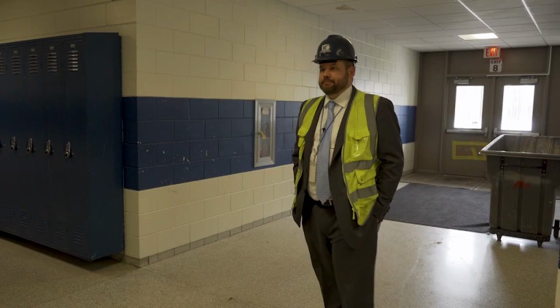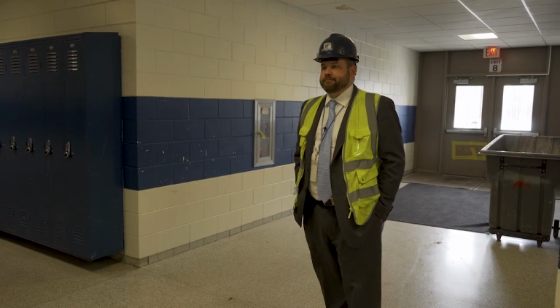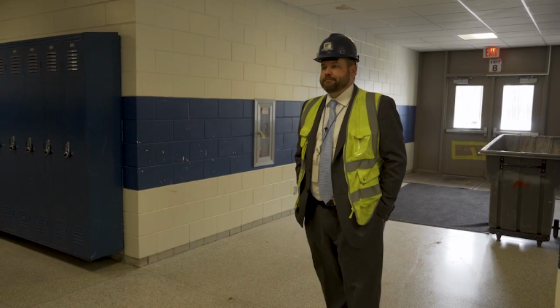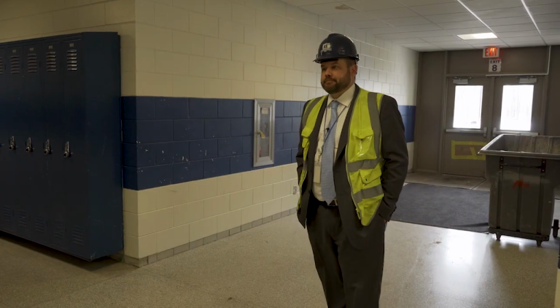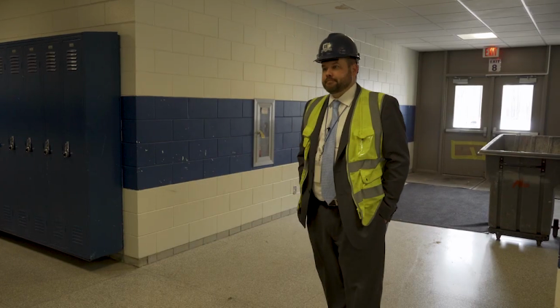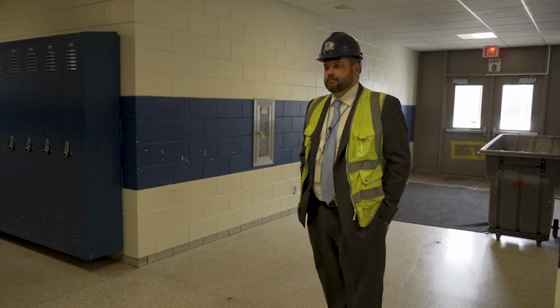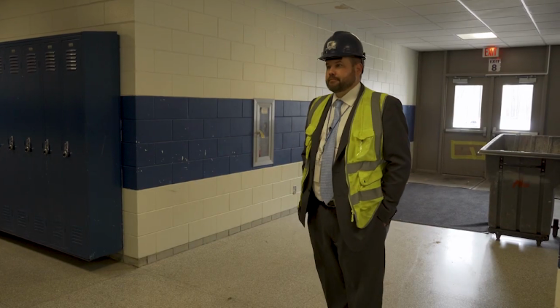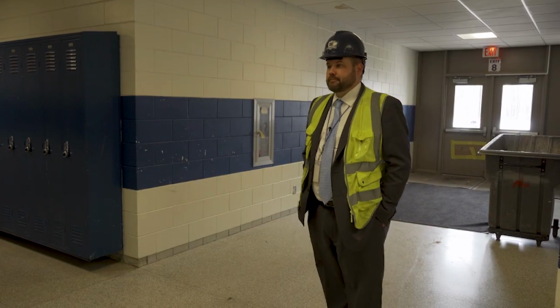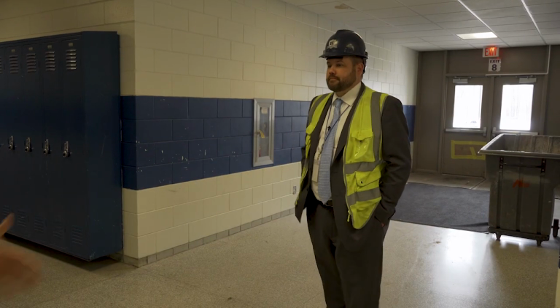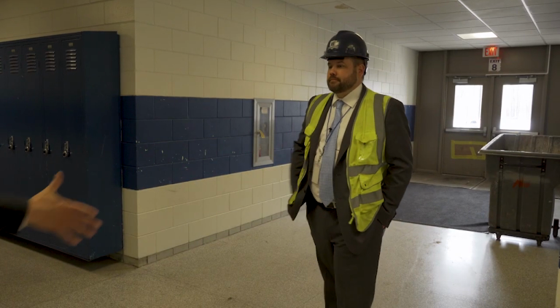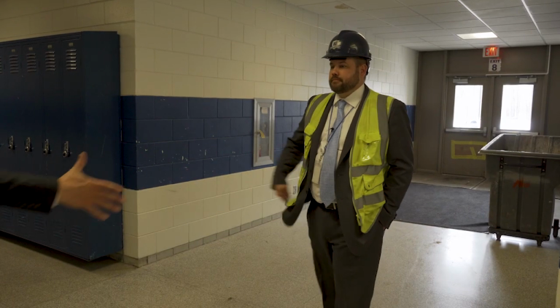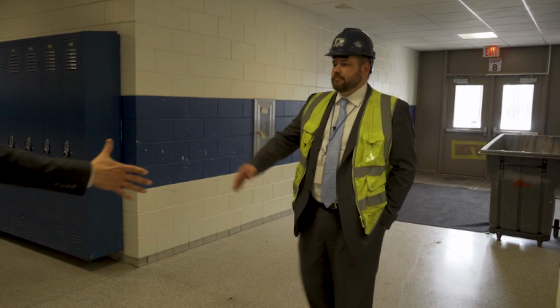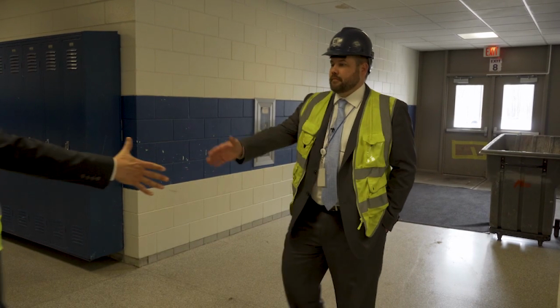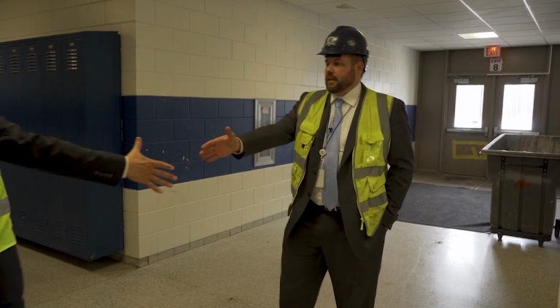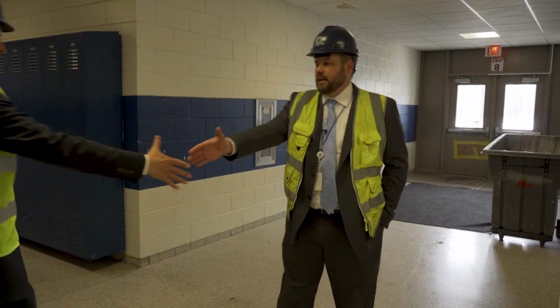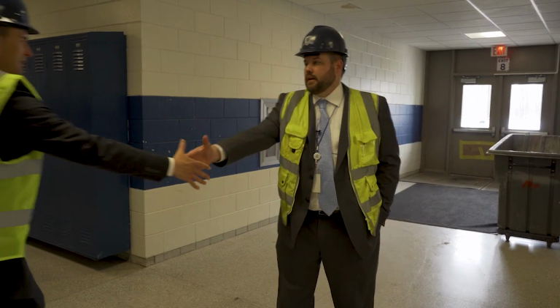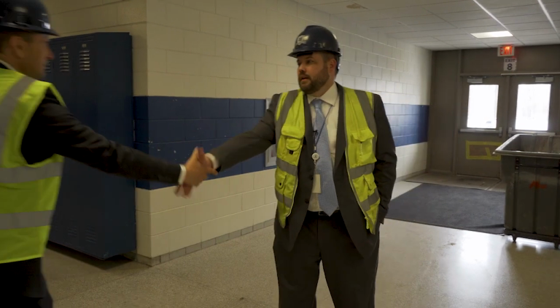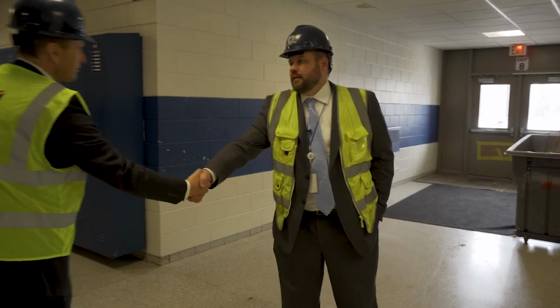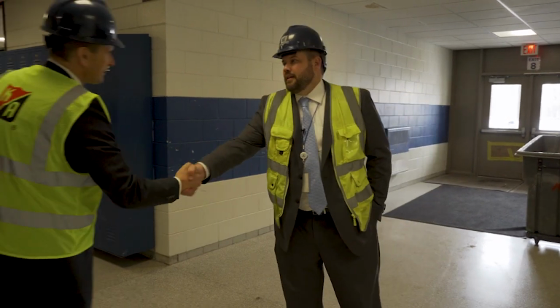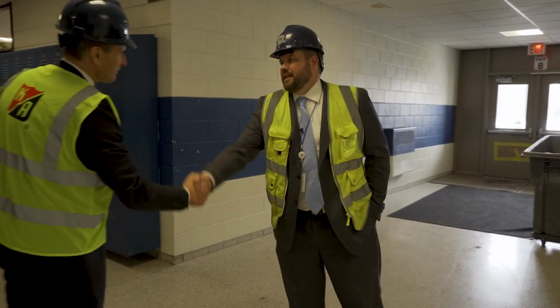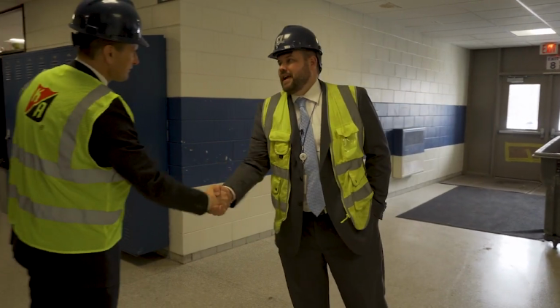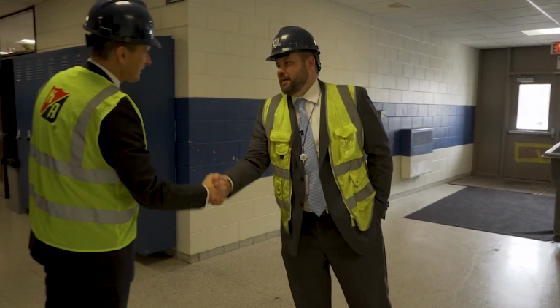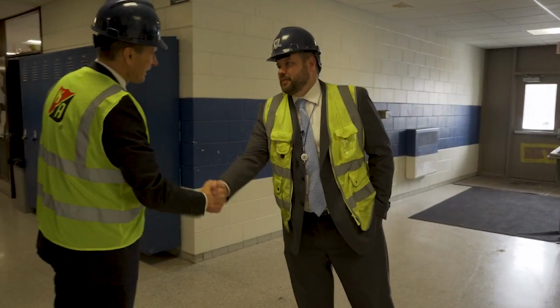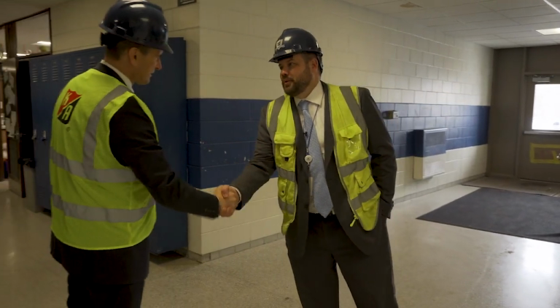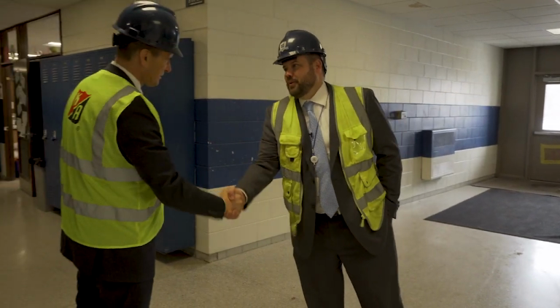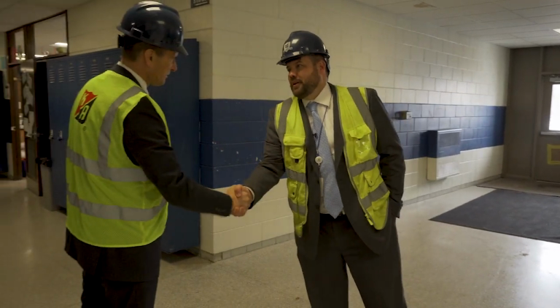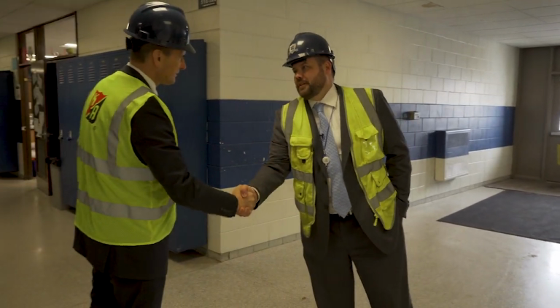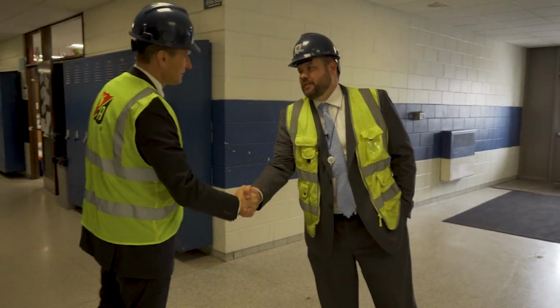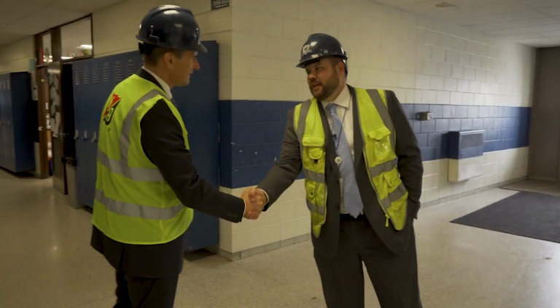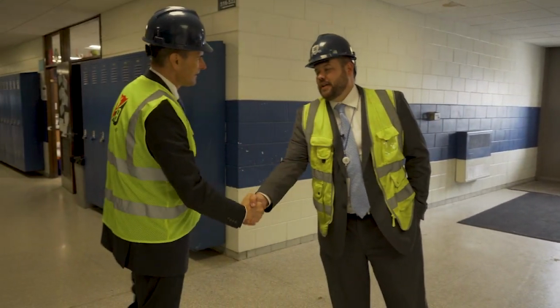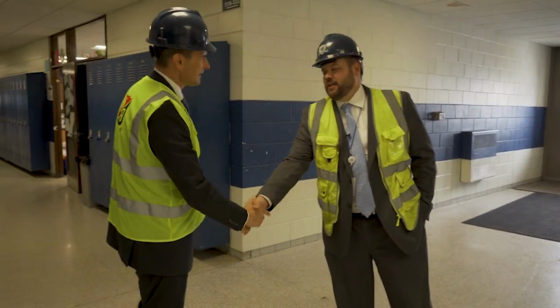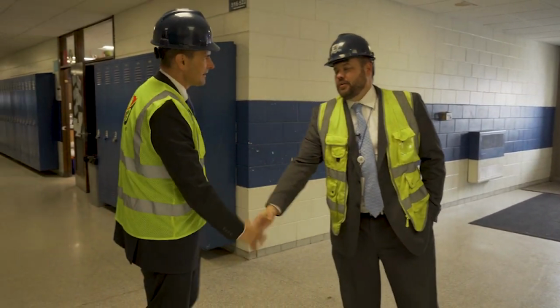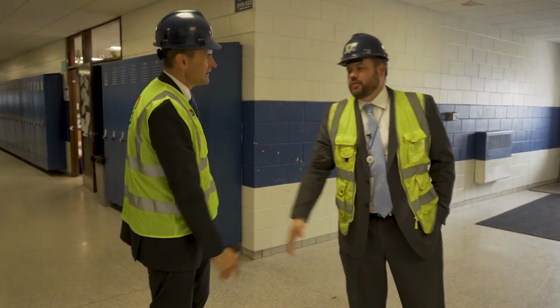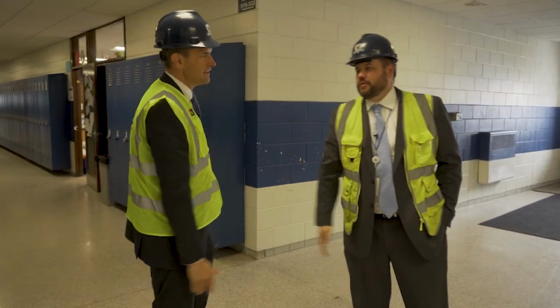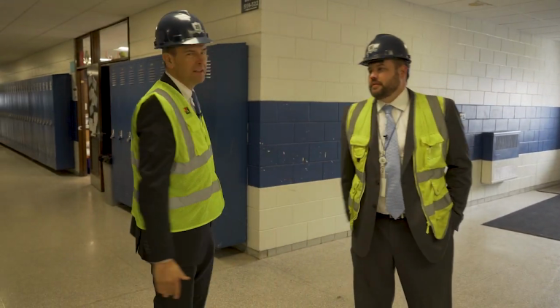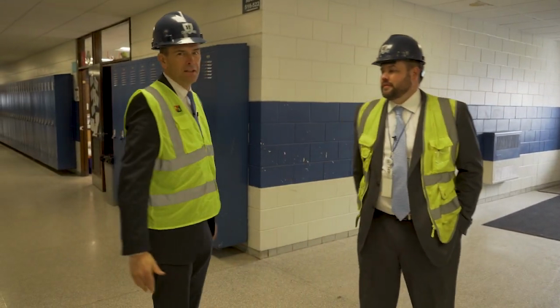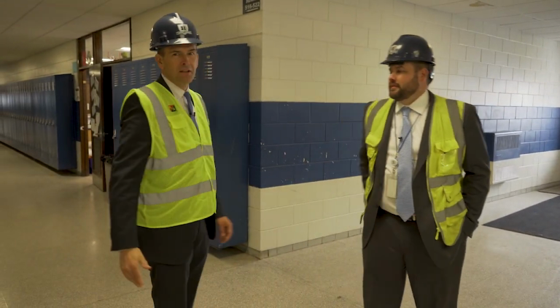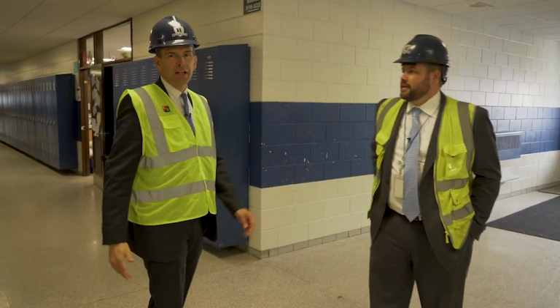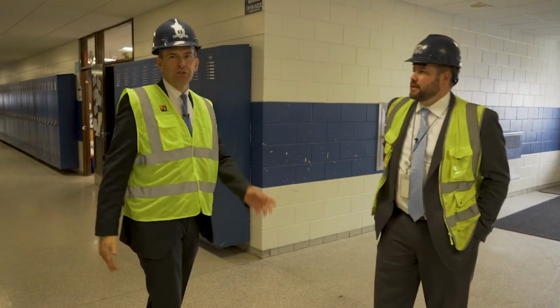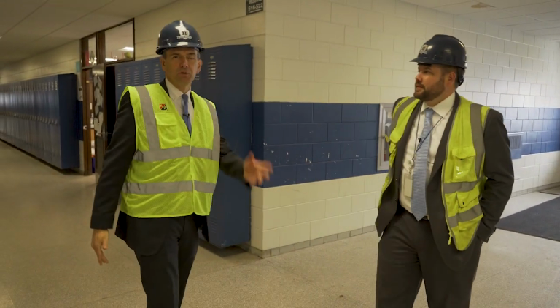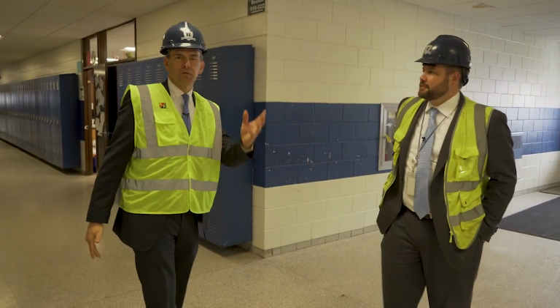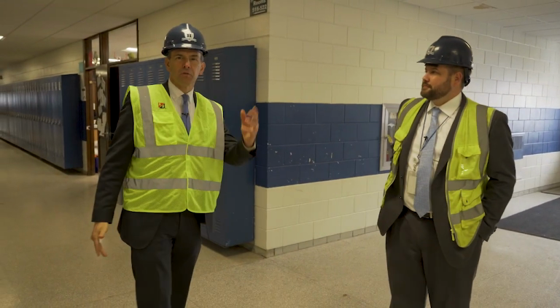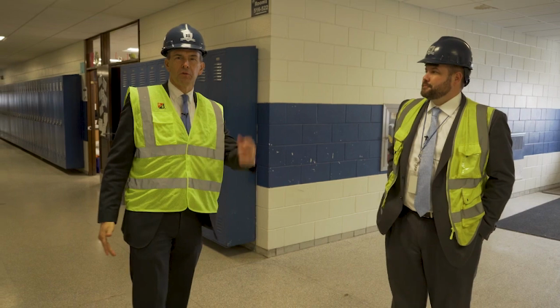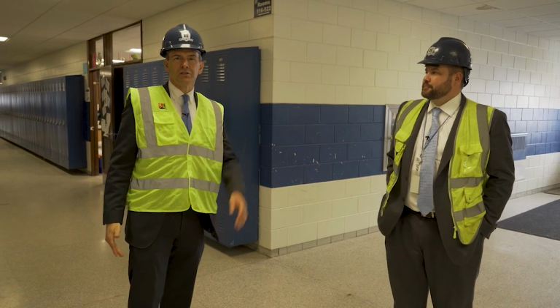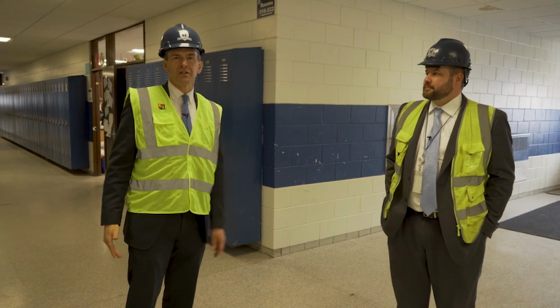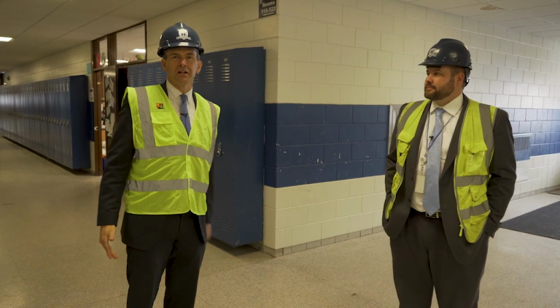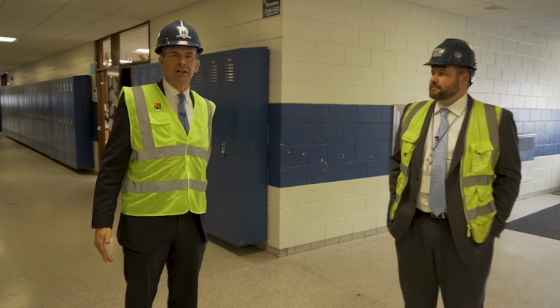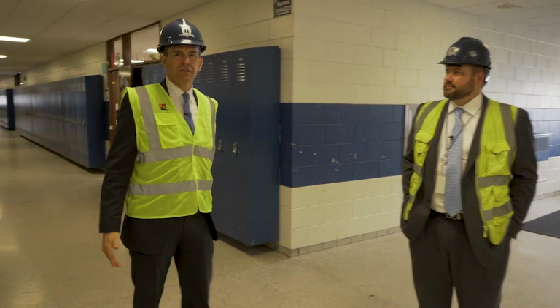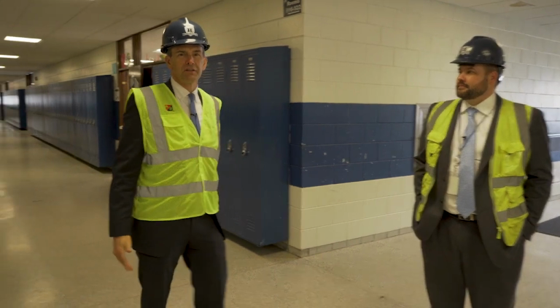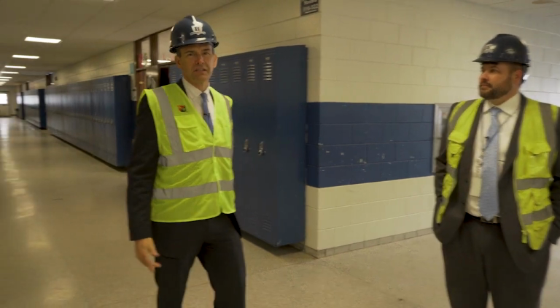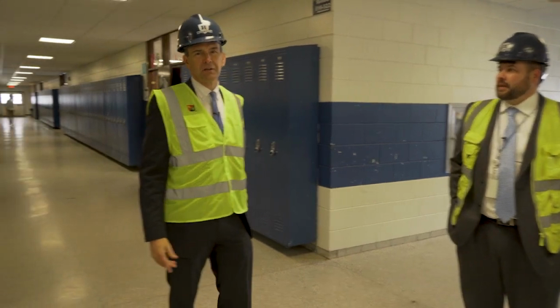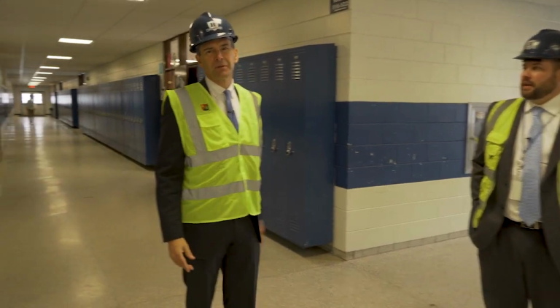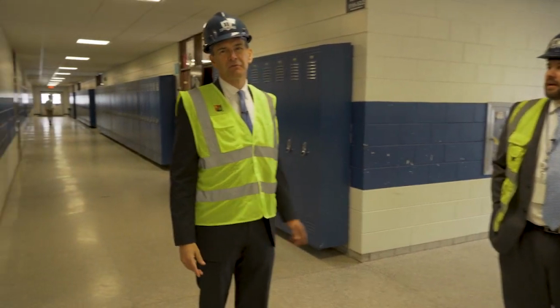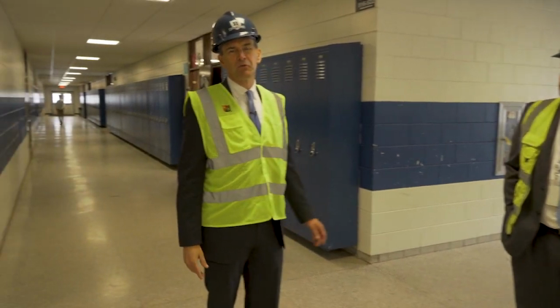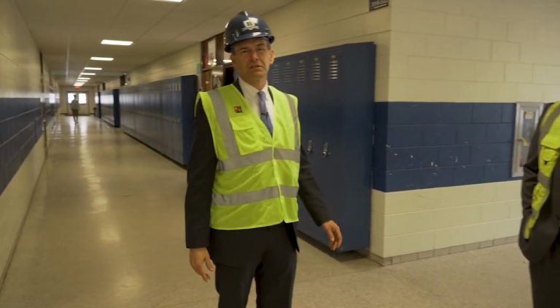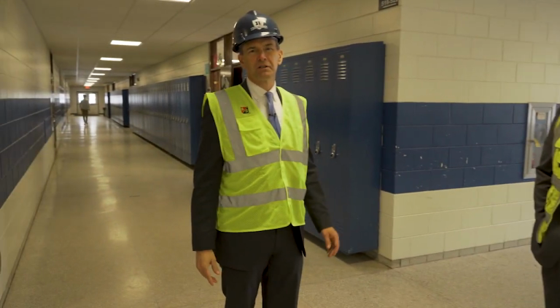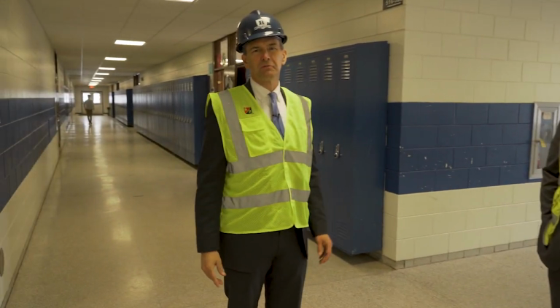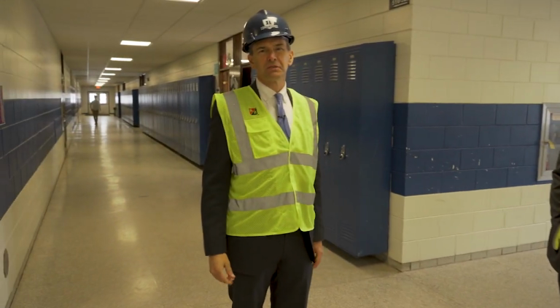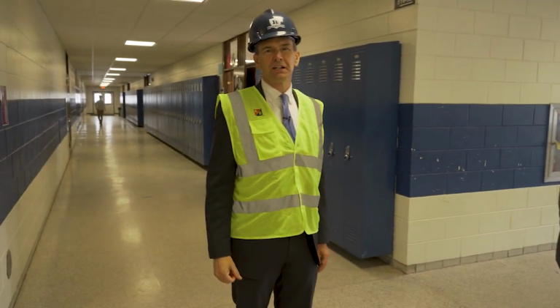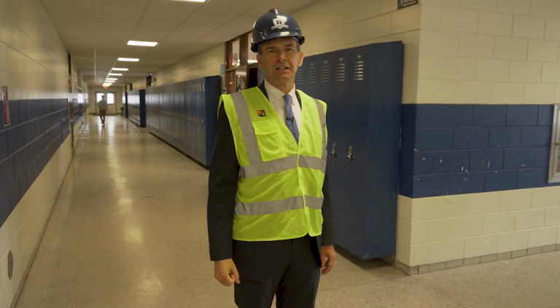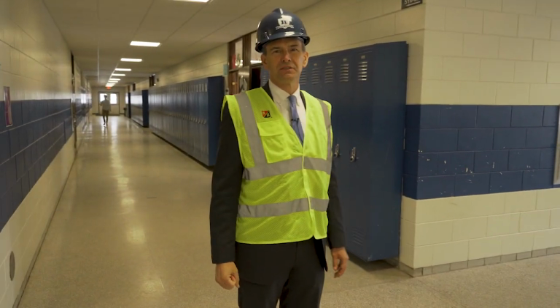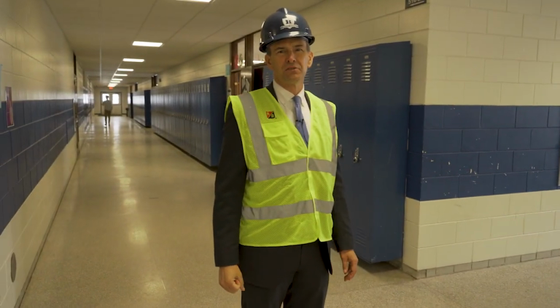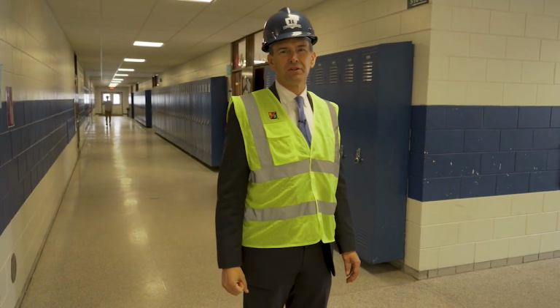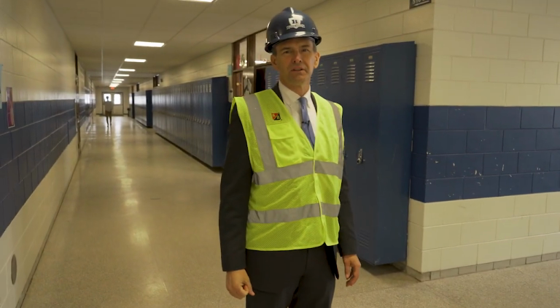Well, Dr. Nick, thank you for taking us around the high school, and thank you for watching another segment of Western Wisconsin Journal.